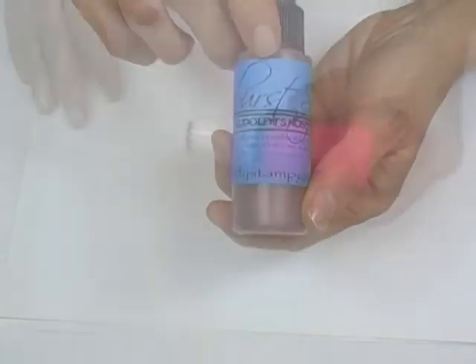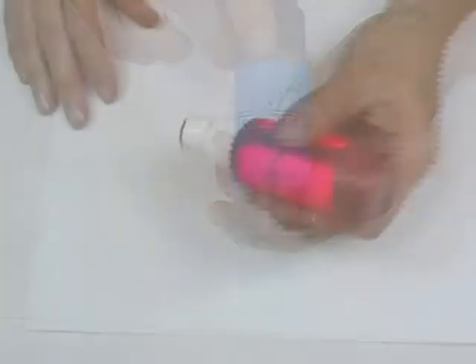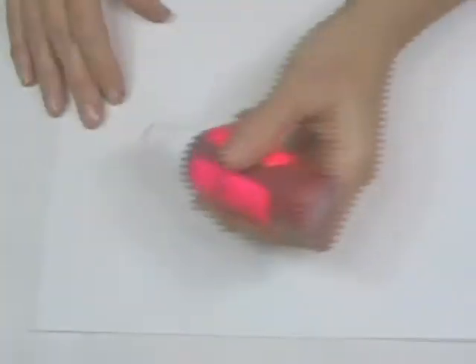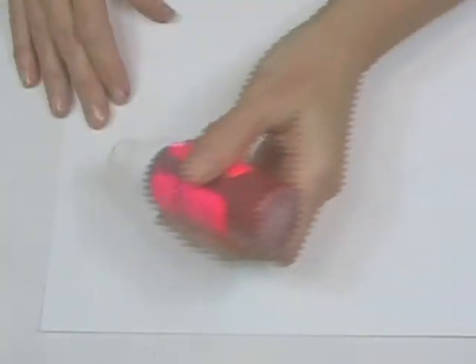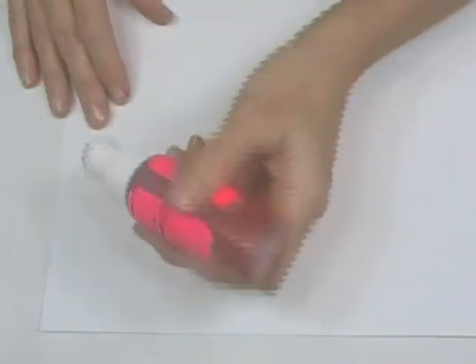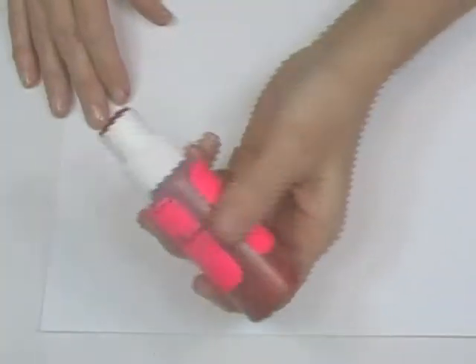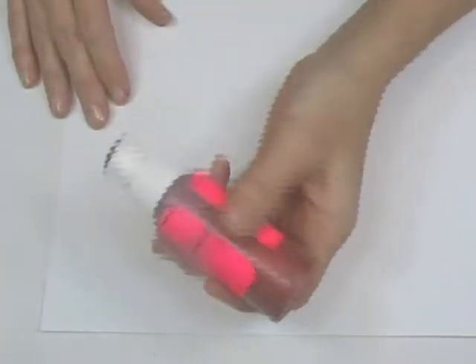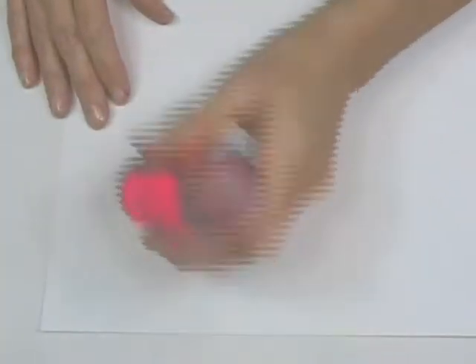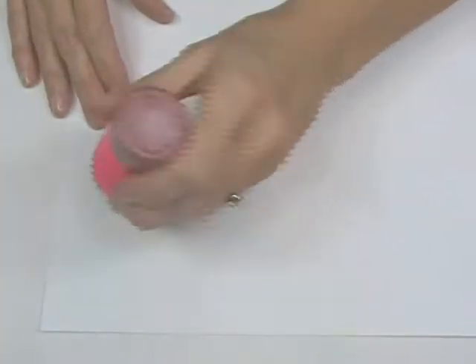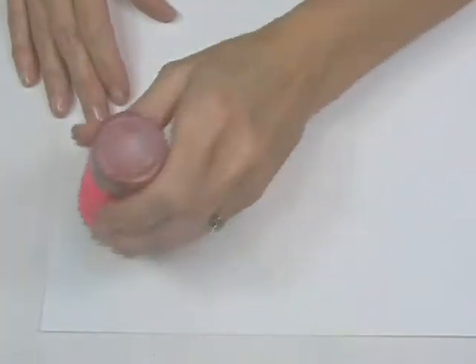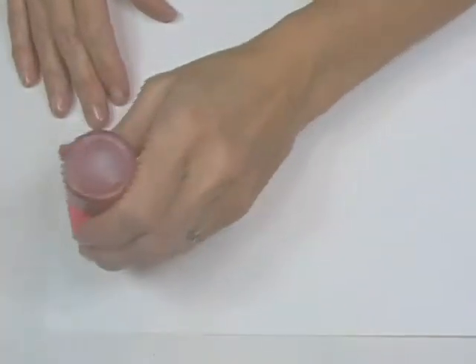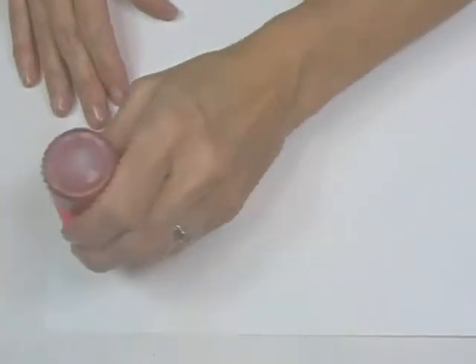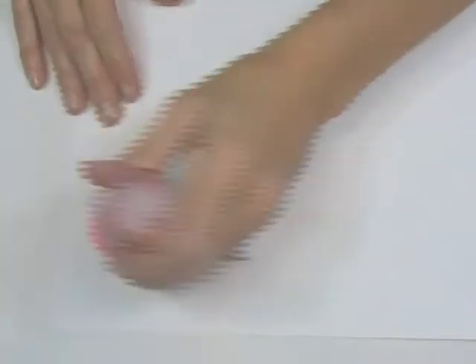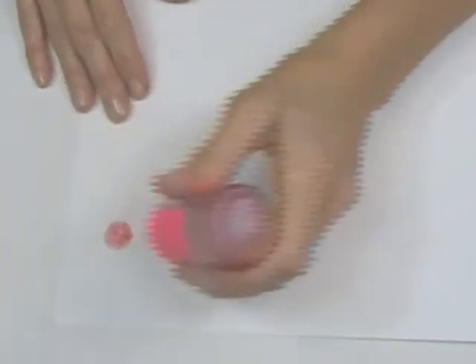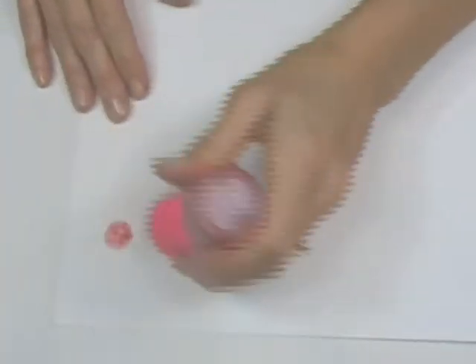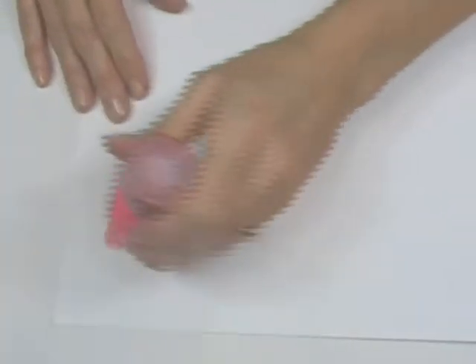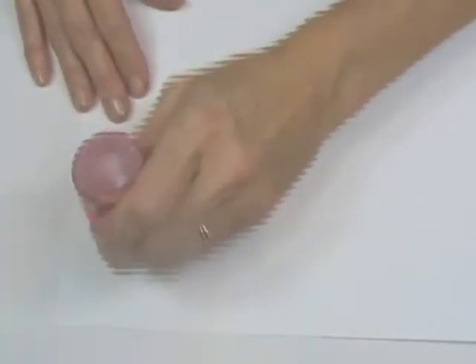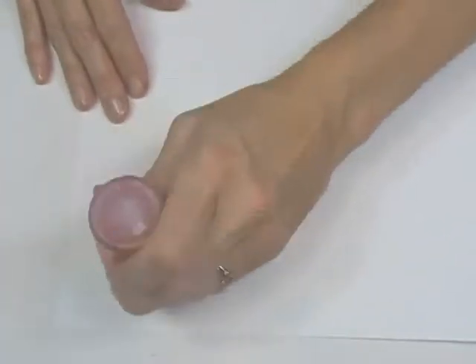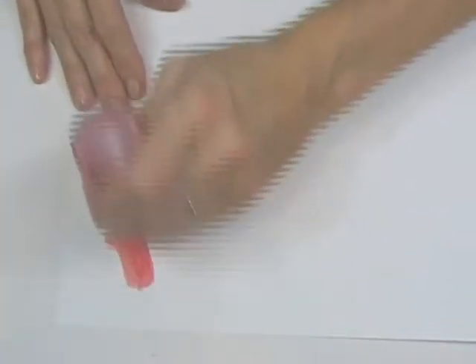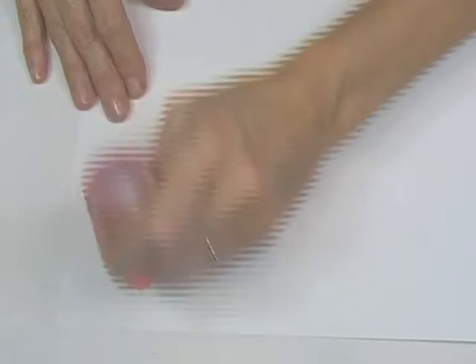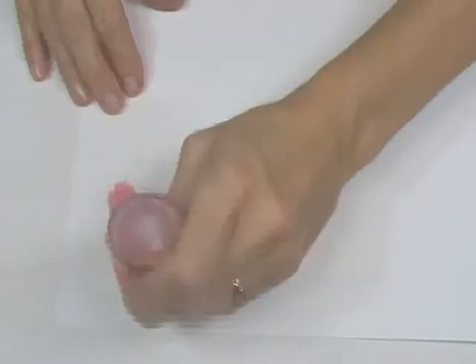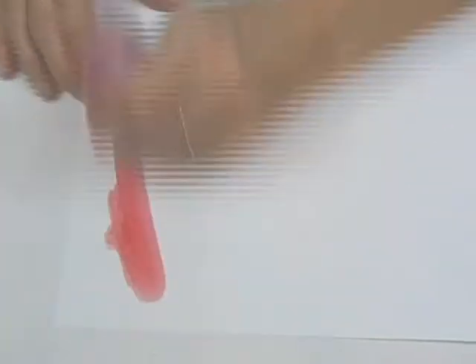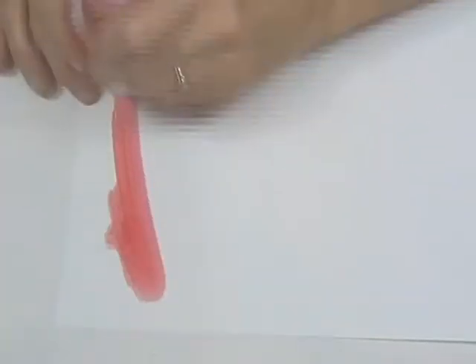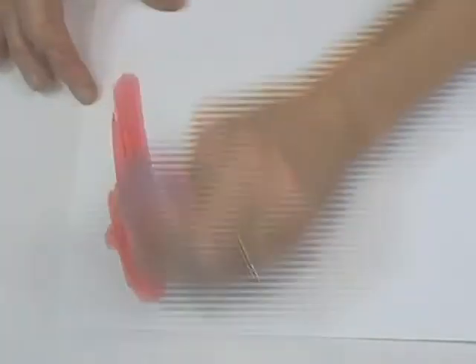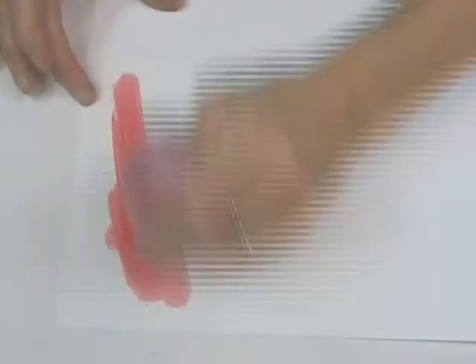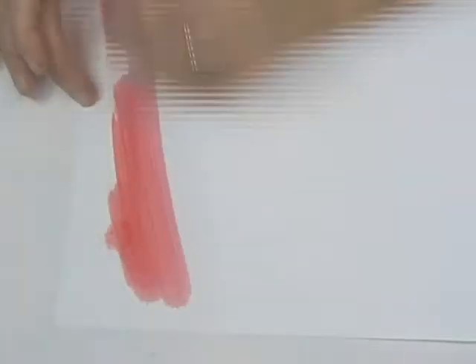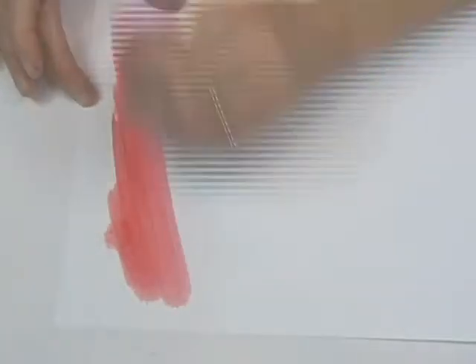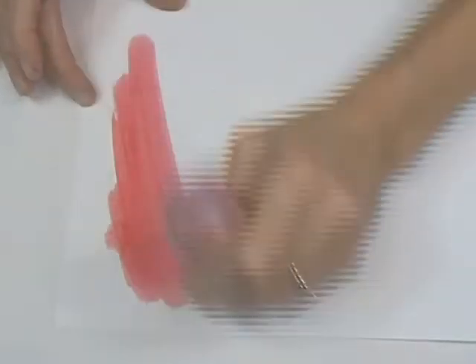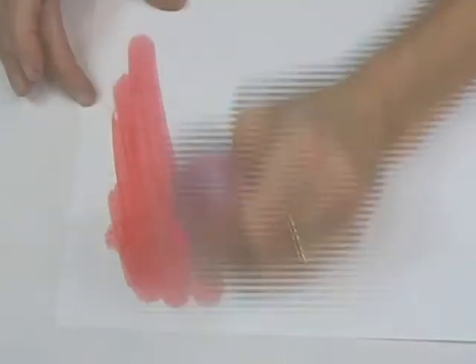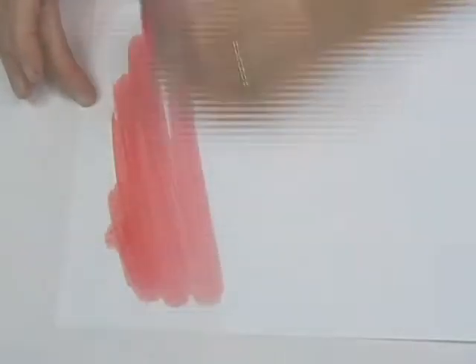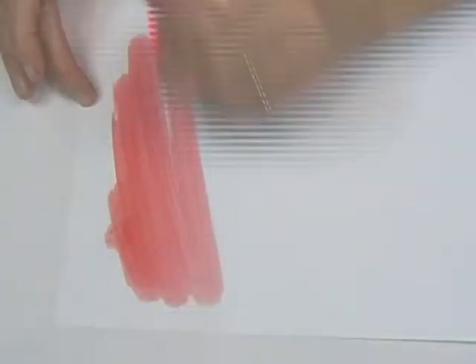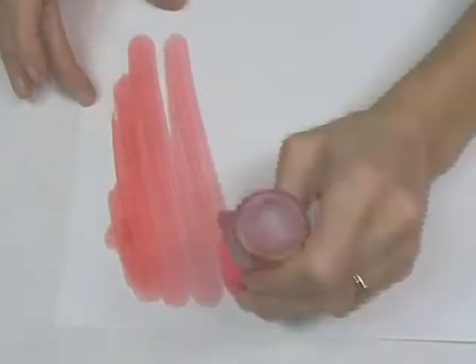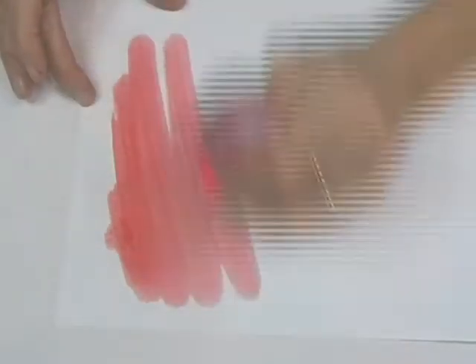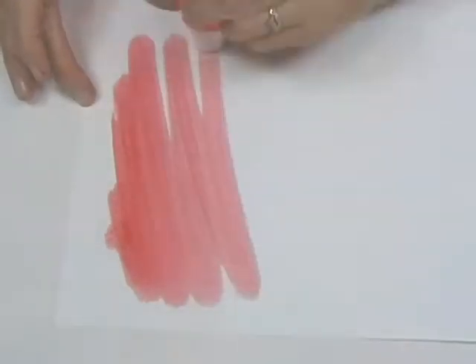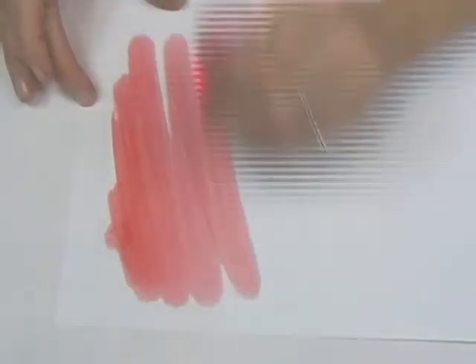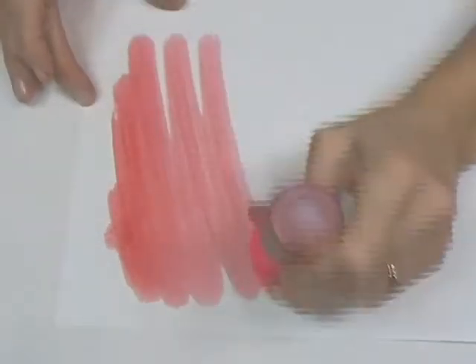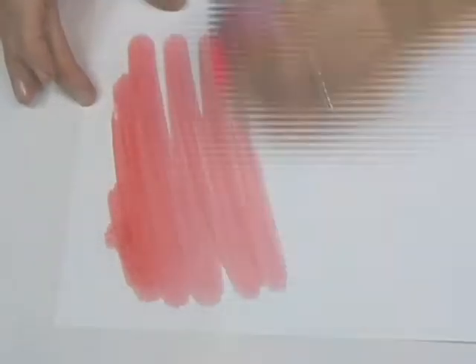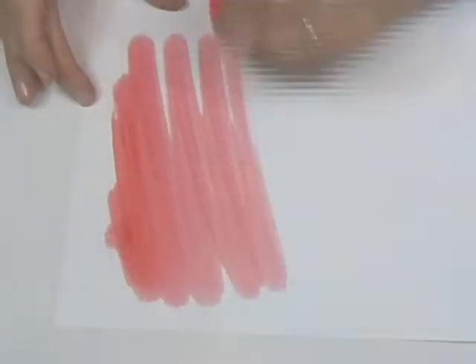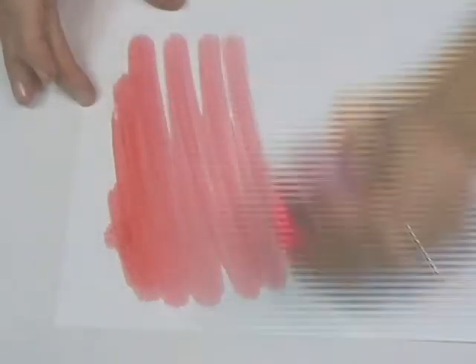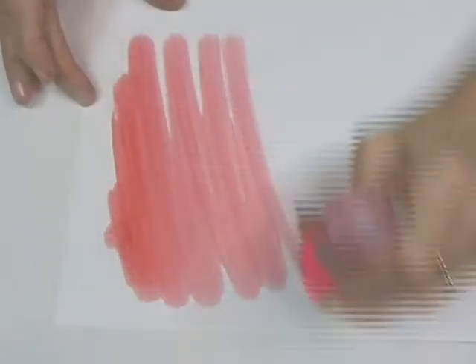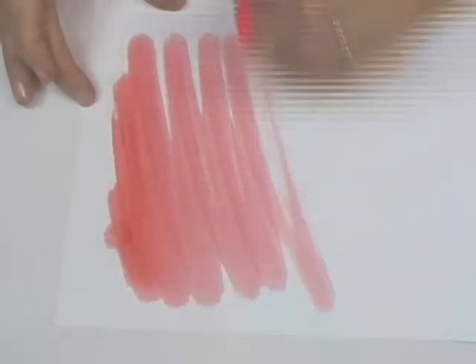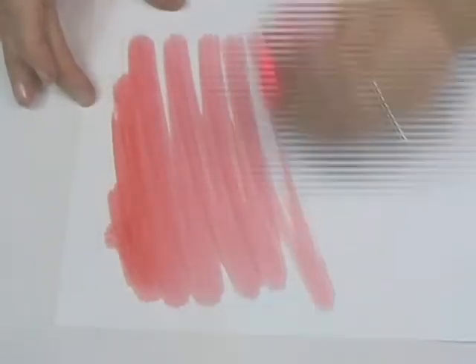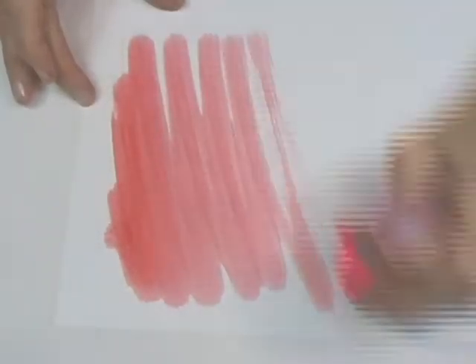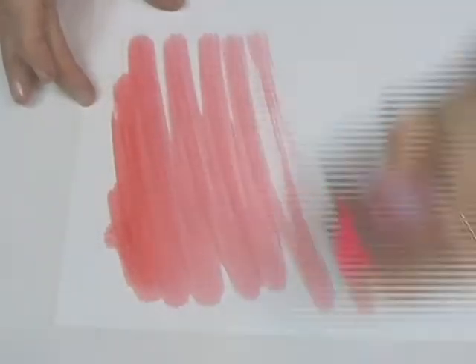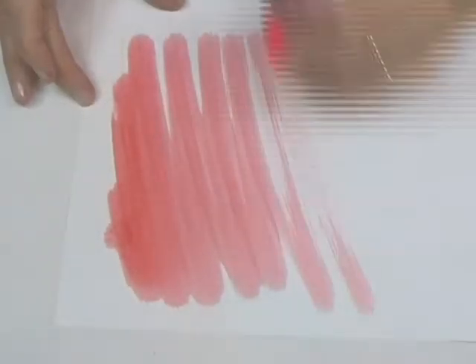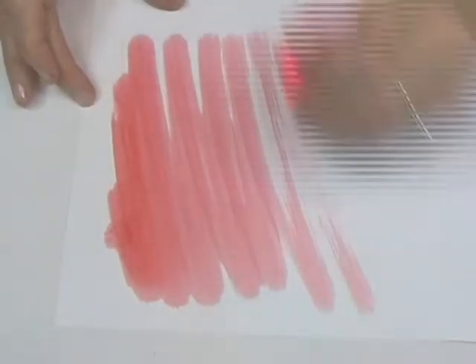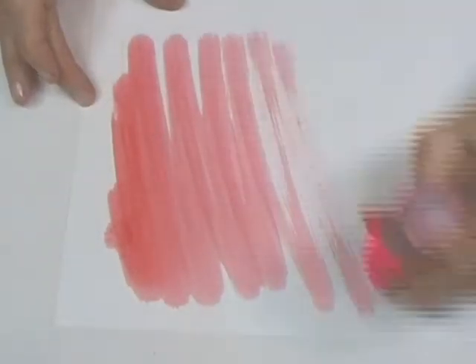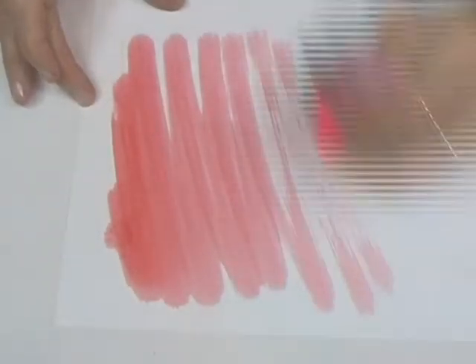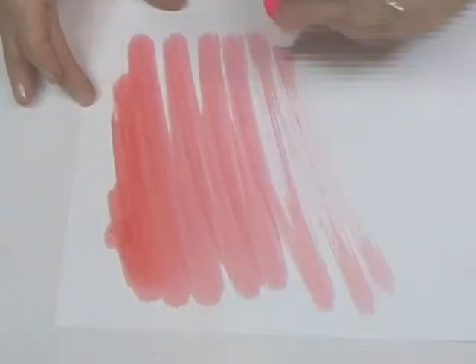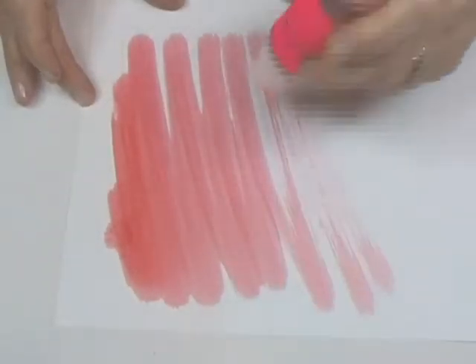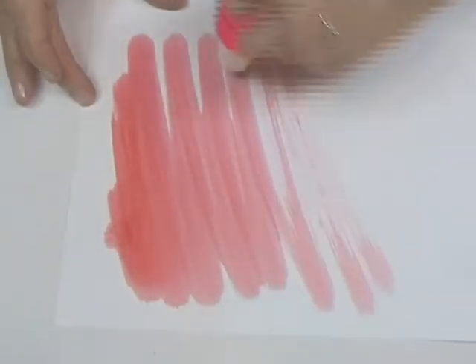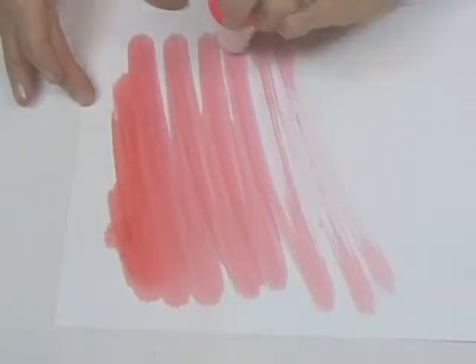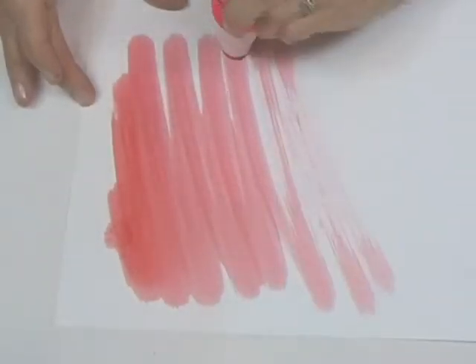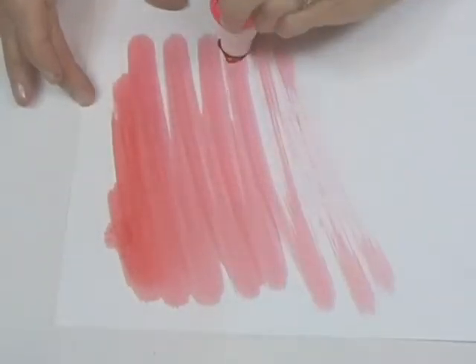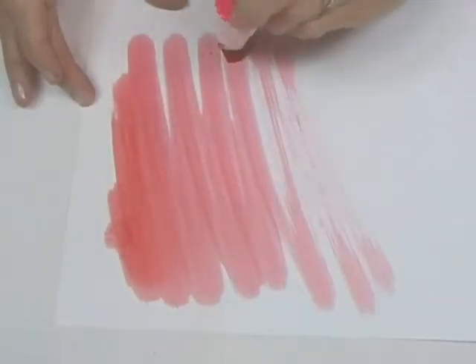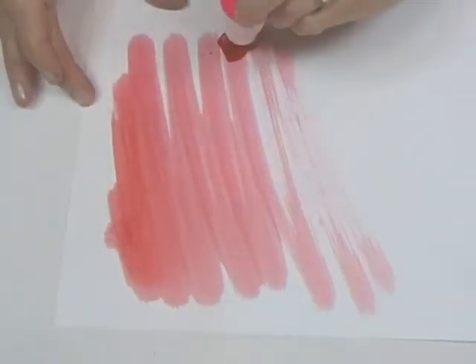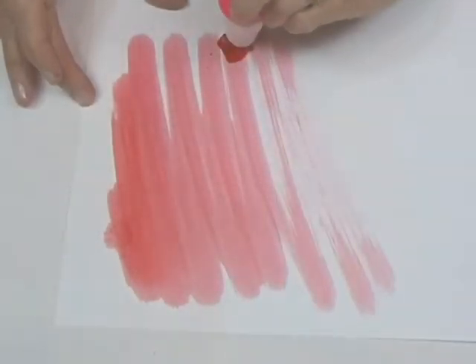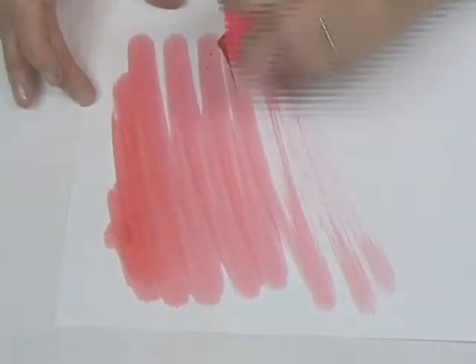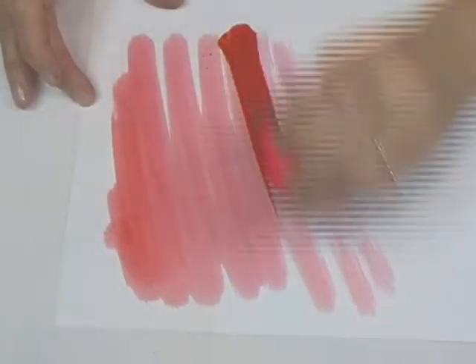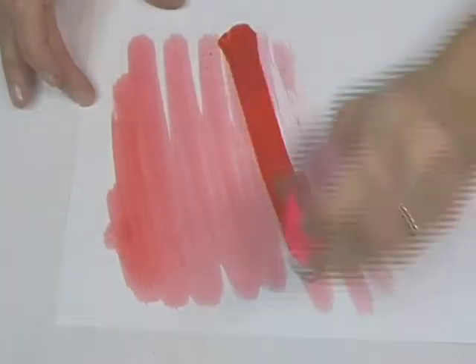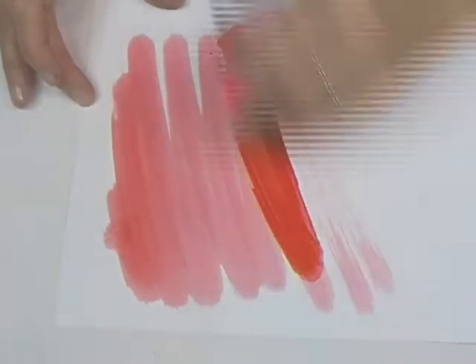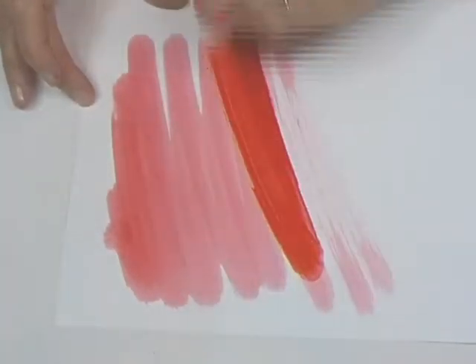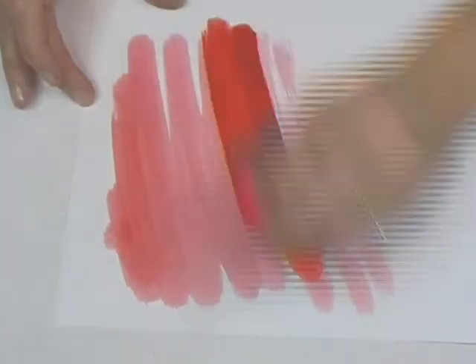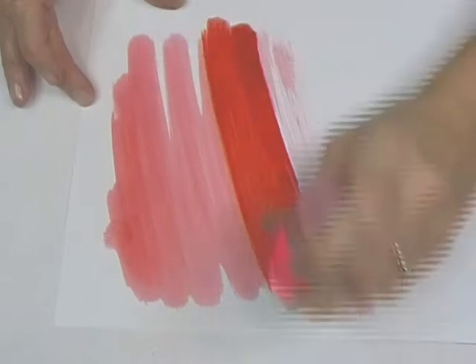To use Starburst Stains with the dauber cap, just press down to allow the product to flow. Press again to release more stain.